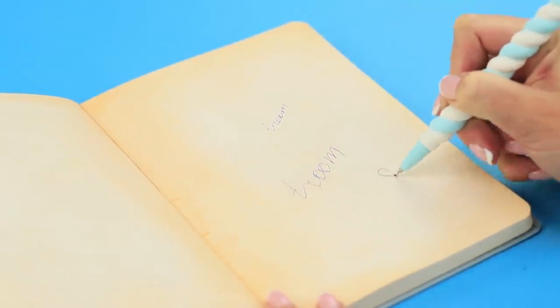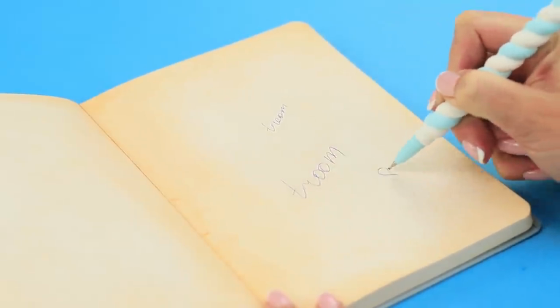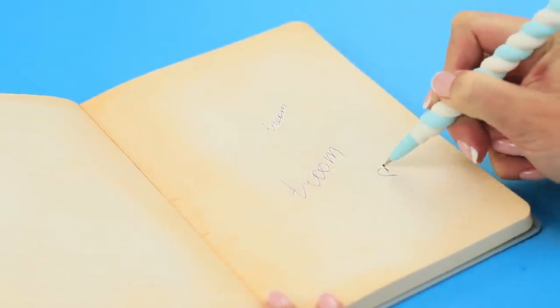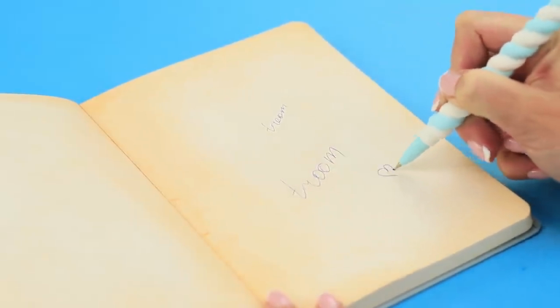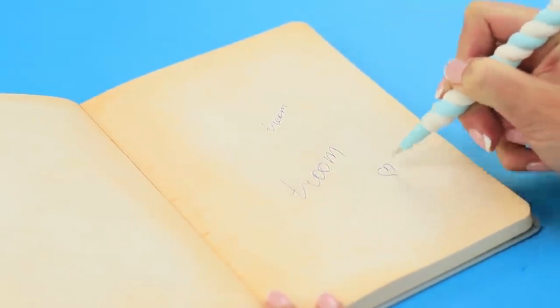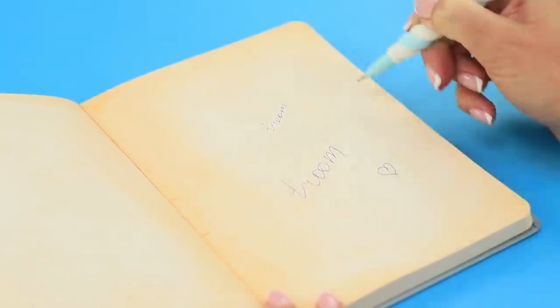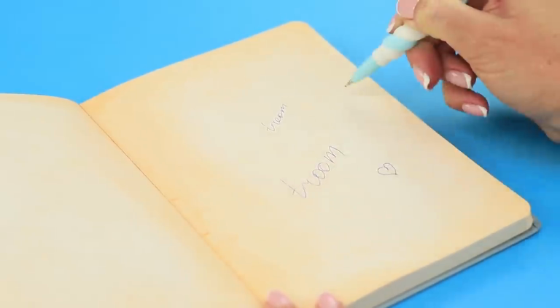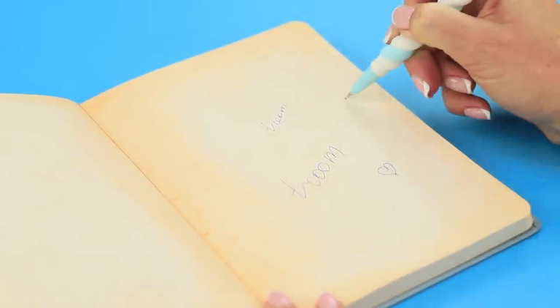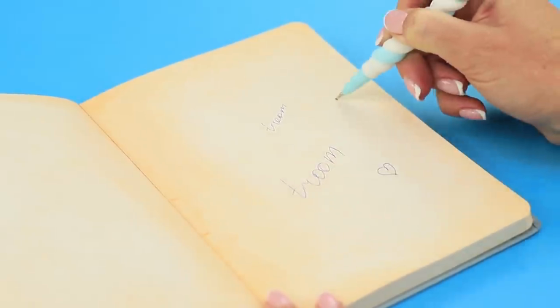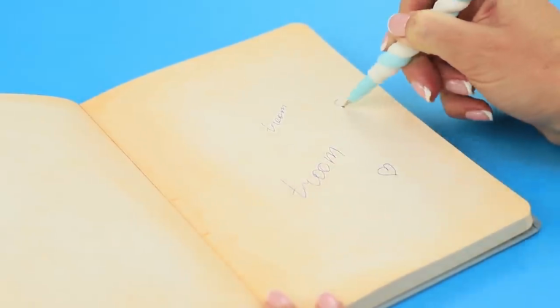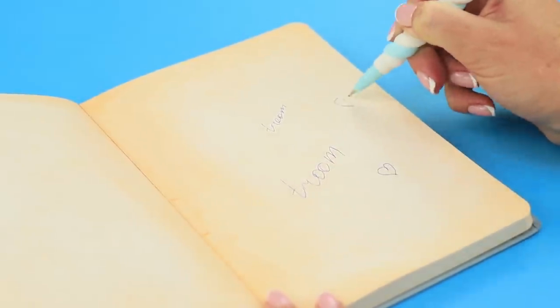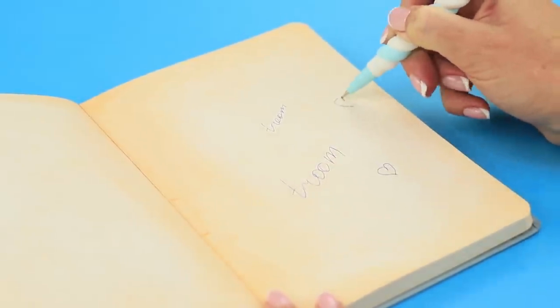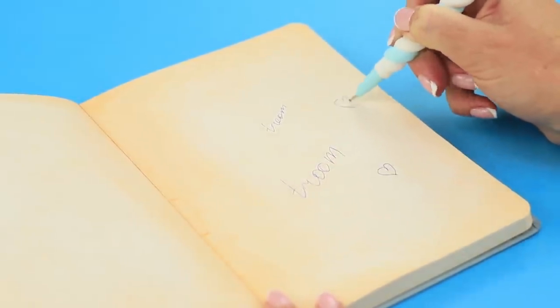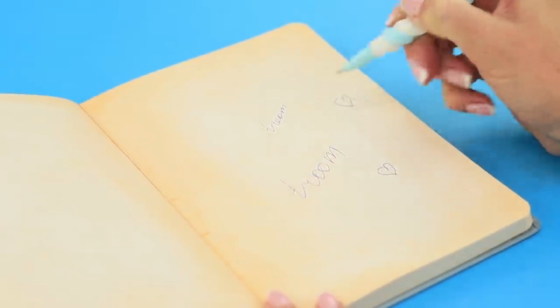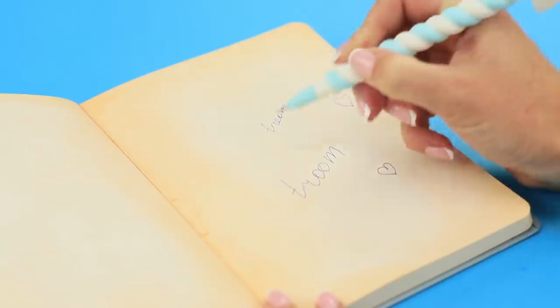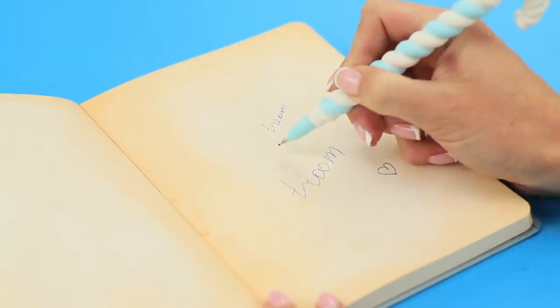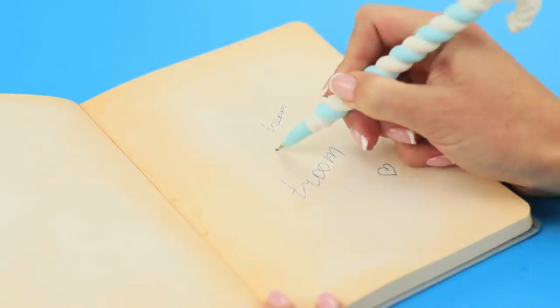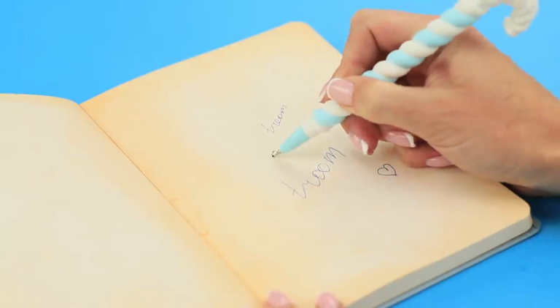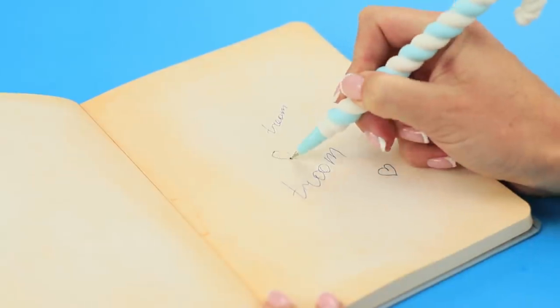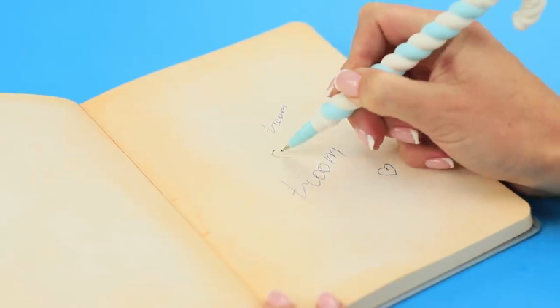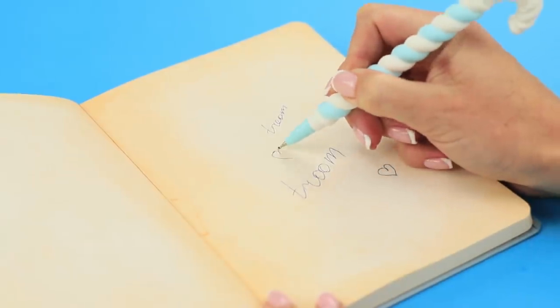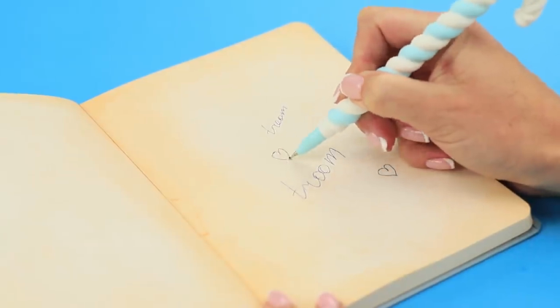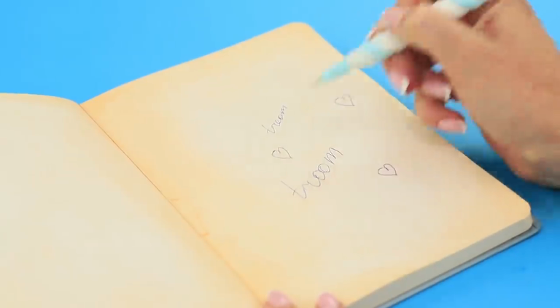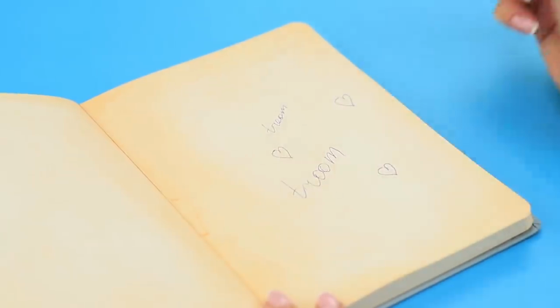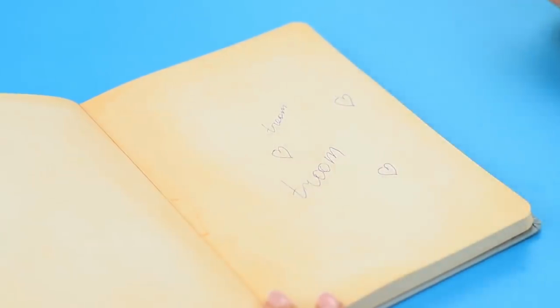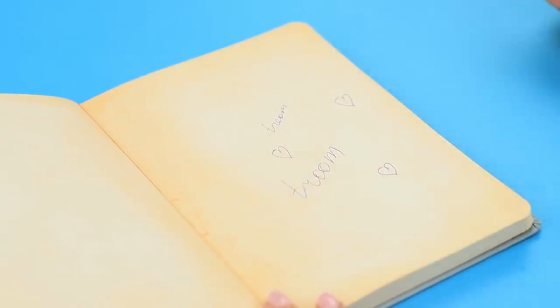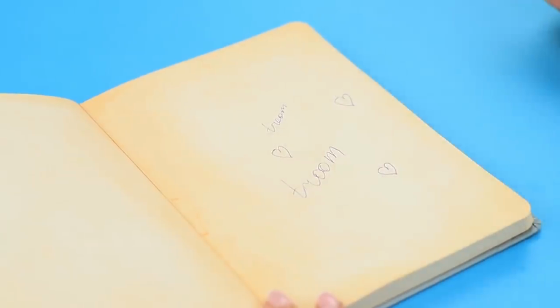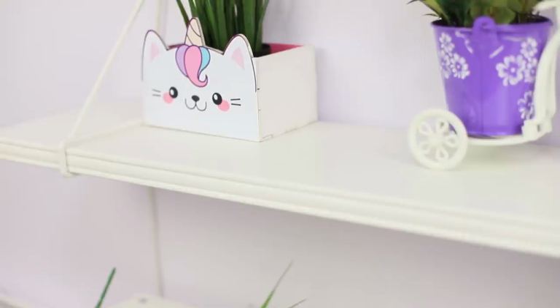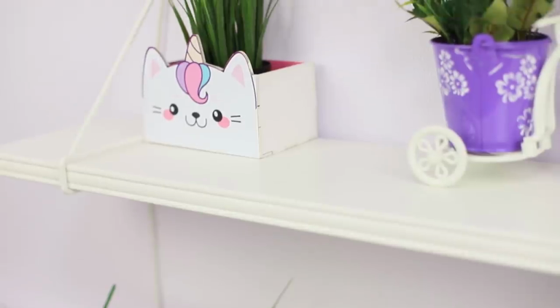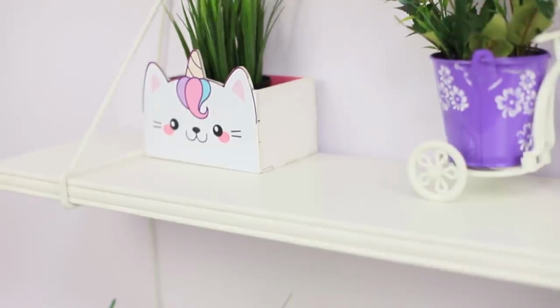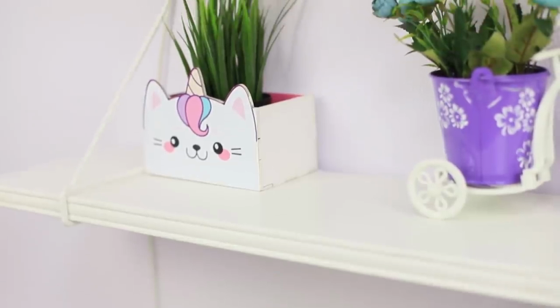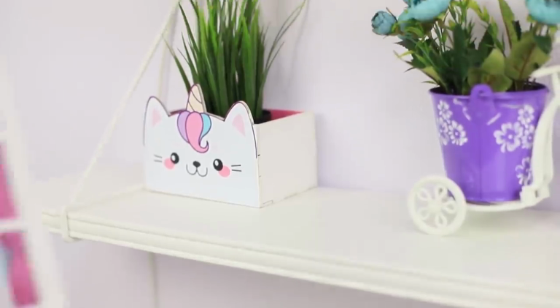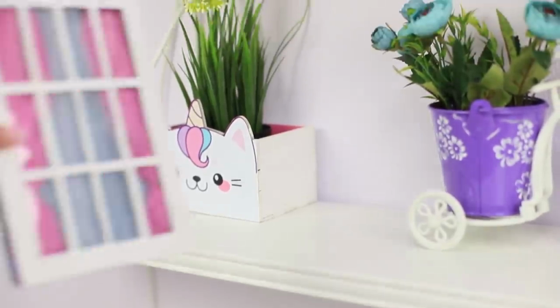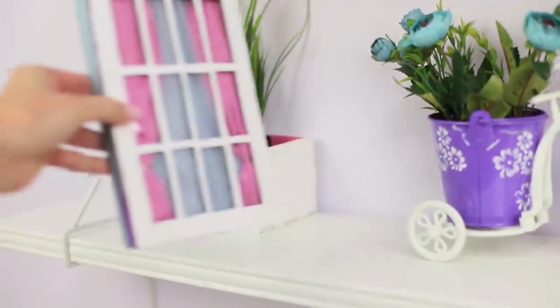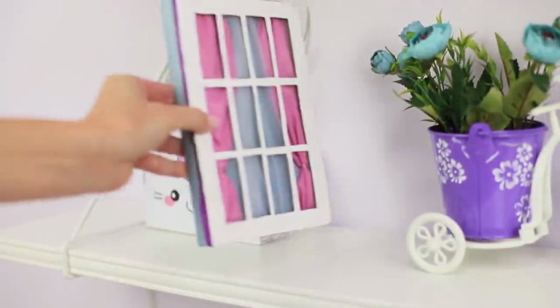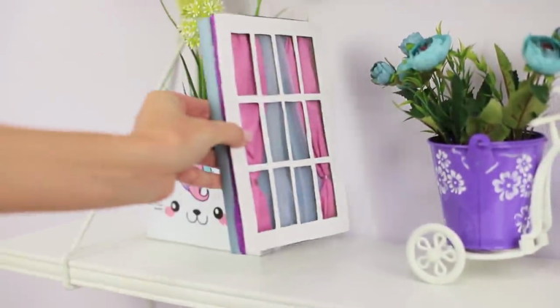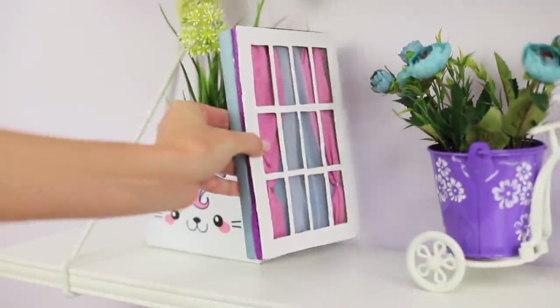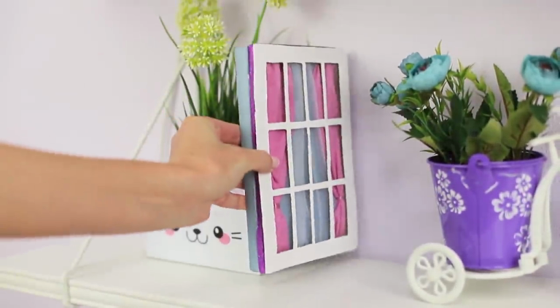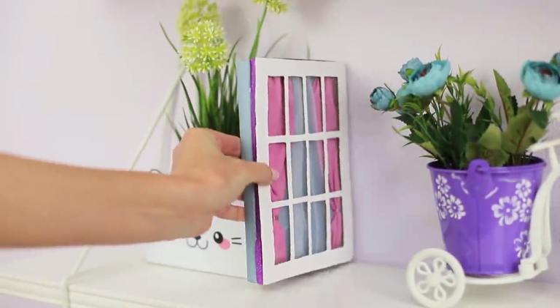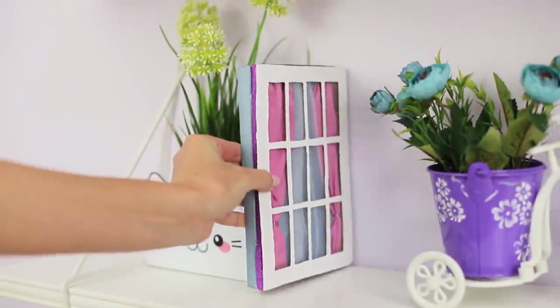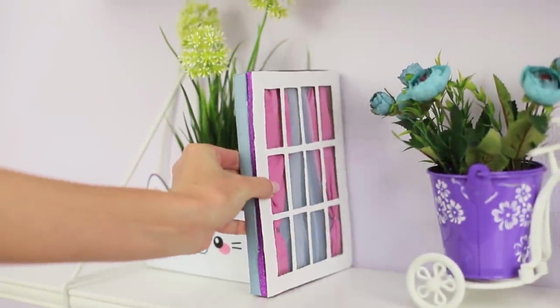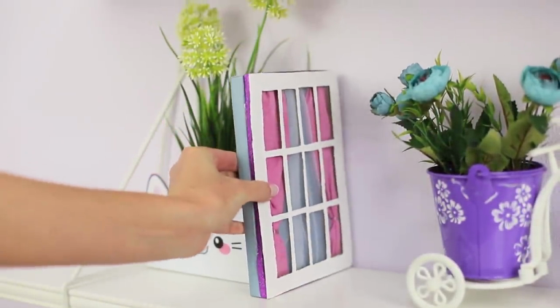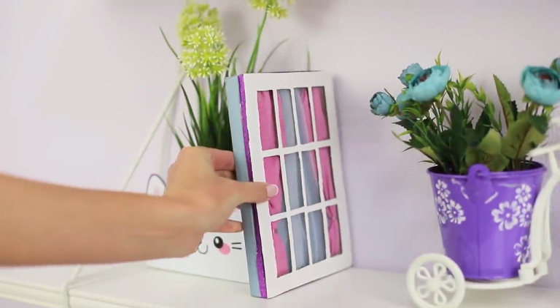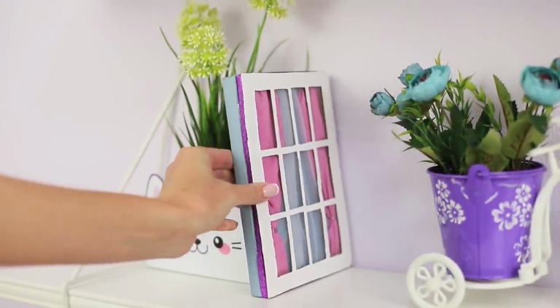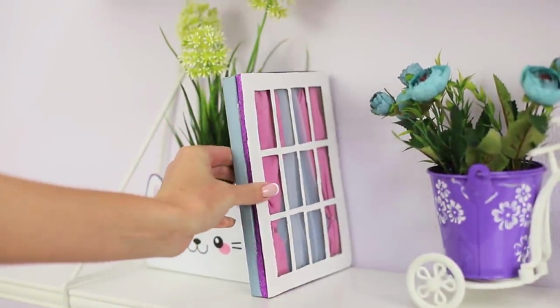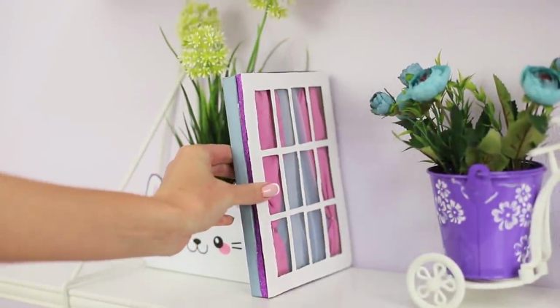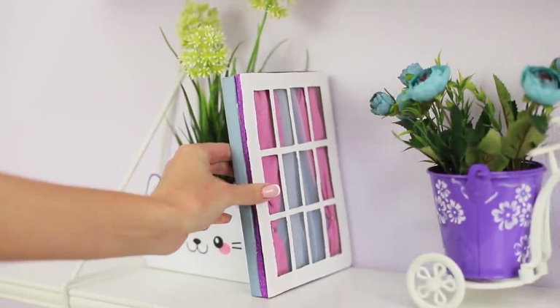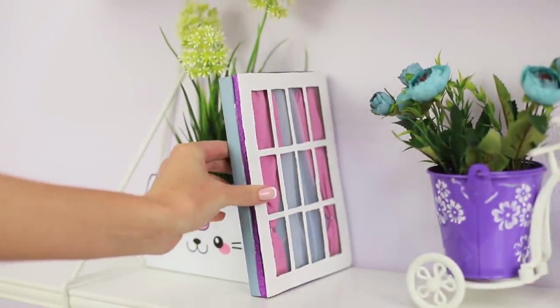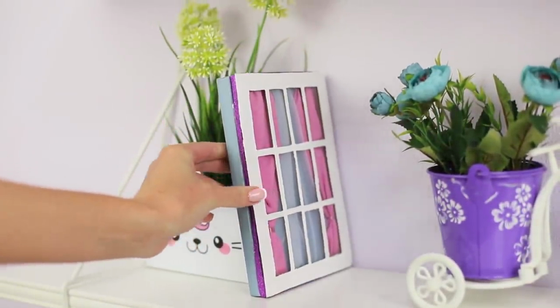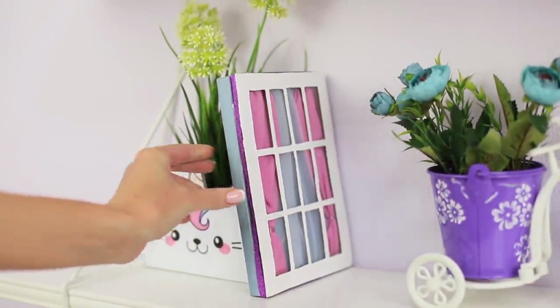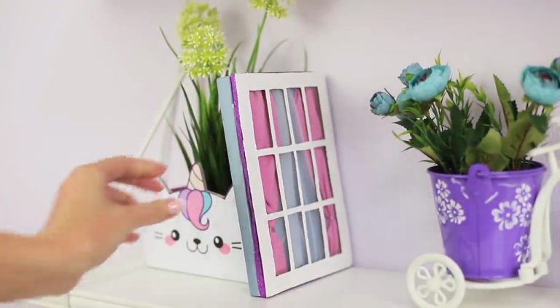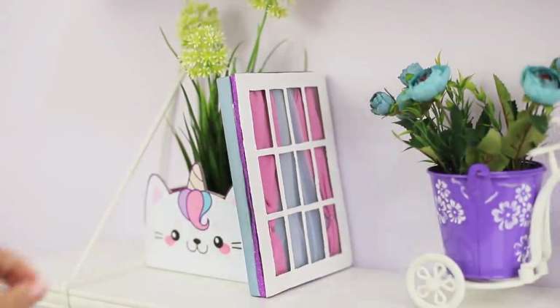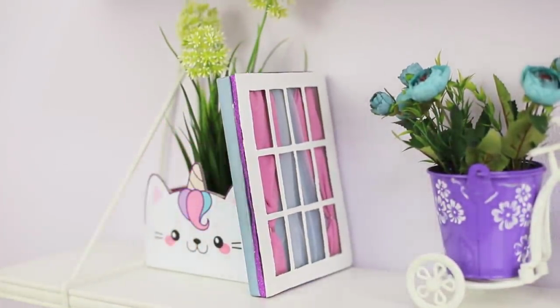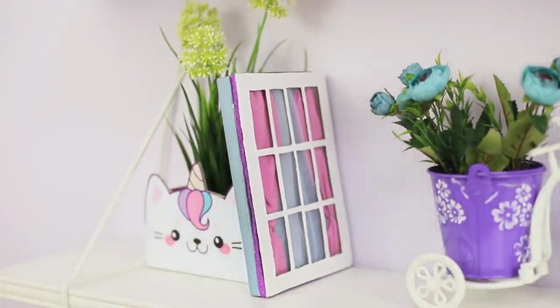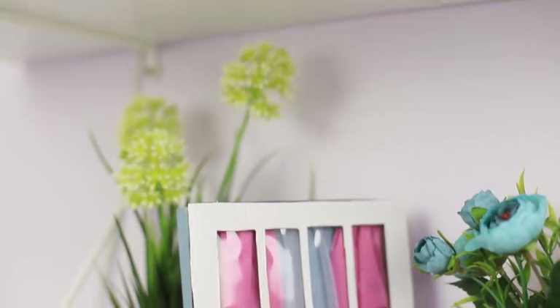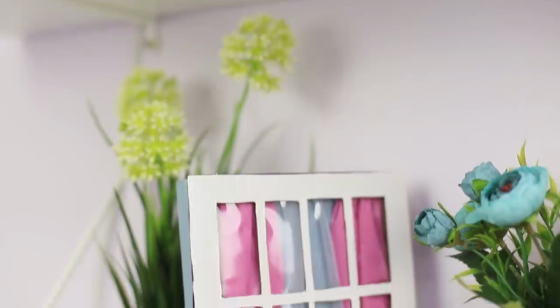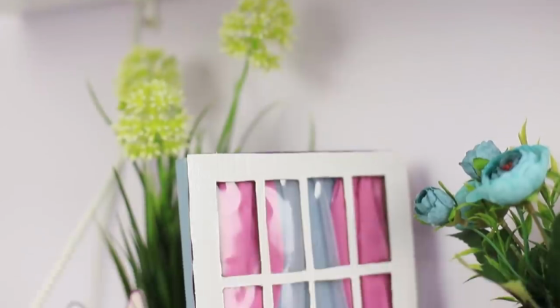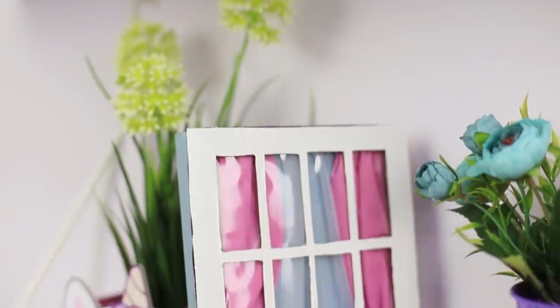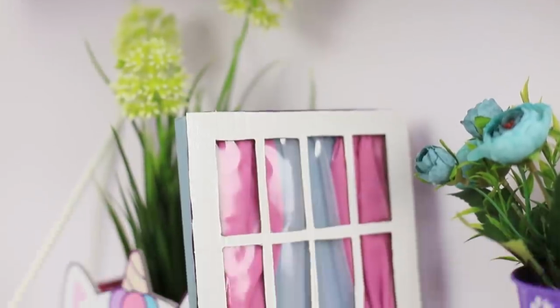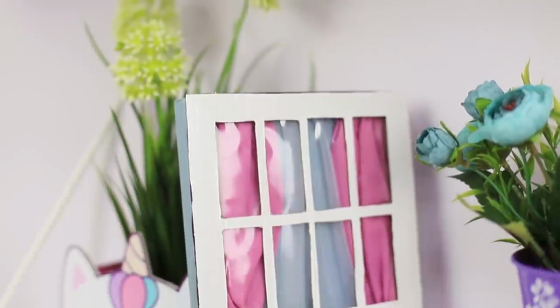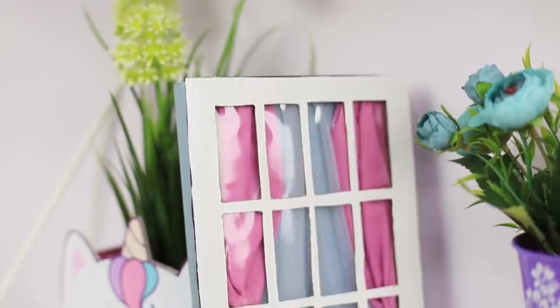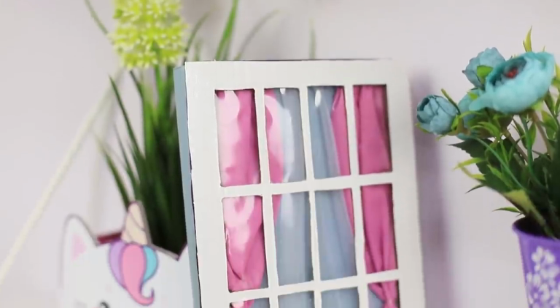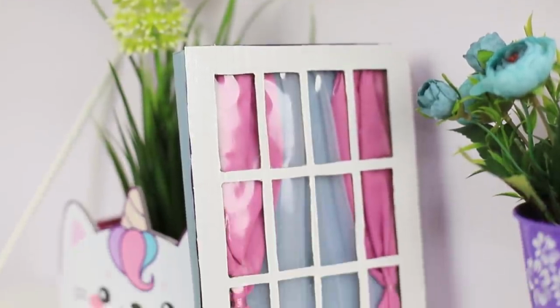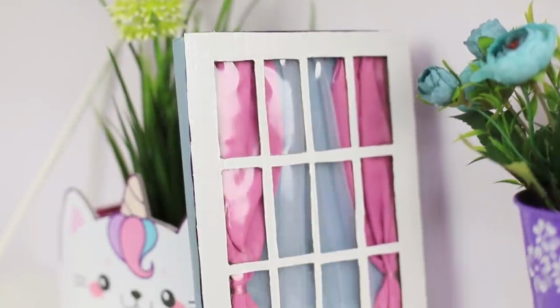This is your favorite notebook for sketches and school notes! So beautiful!